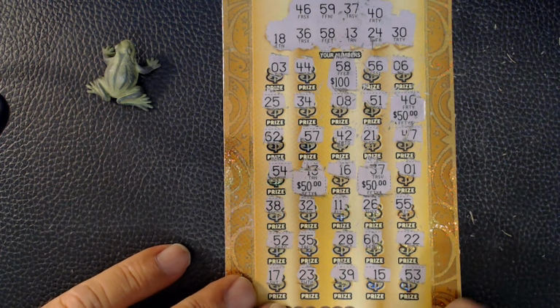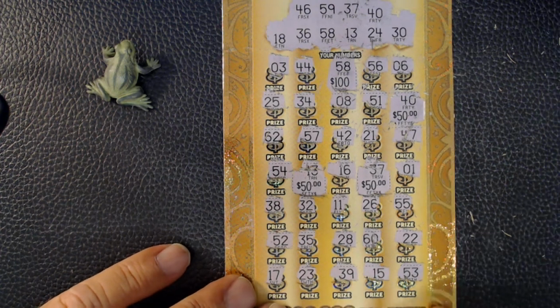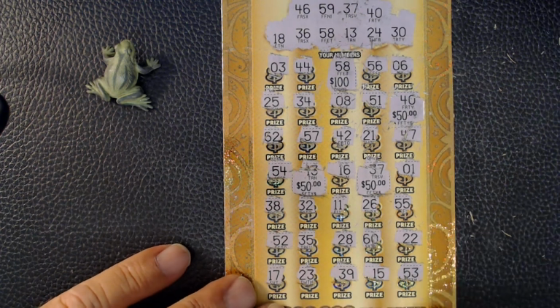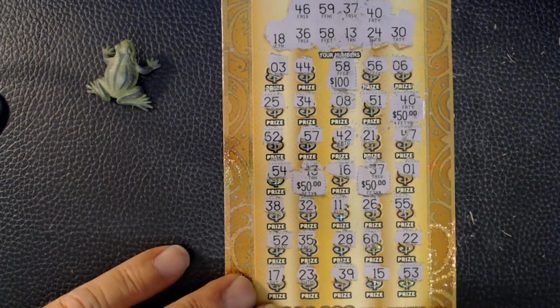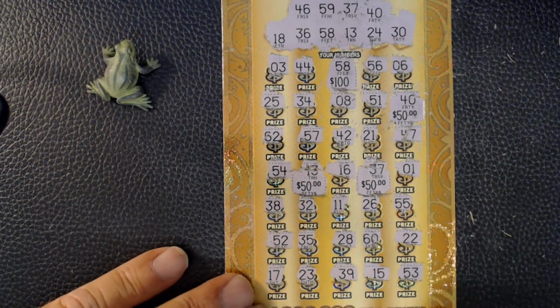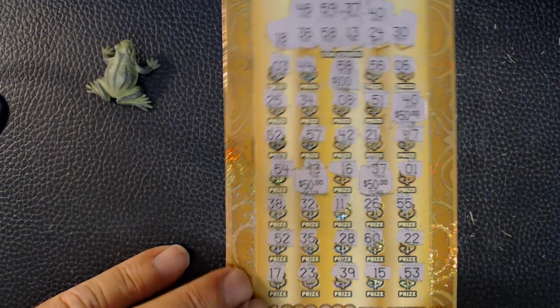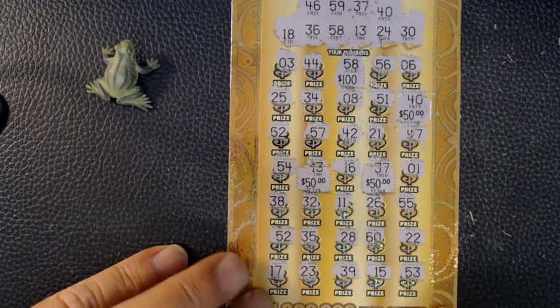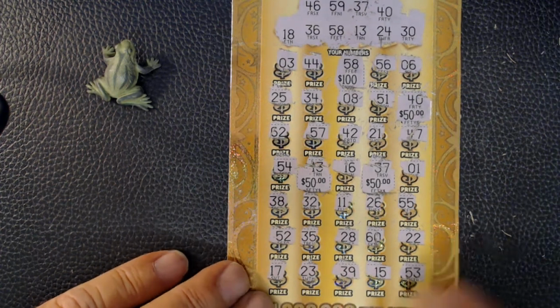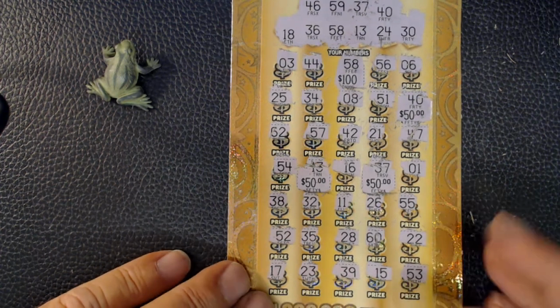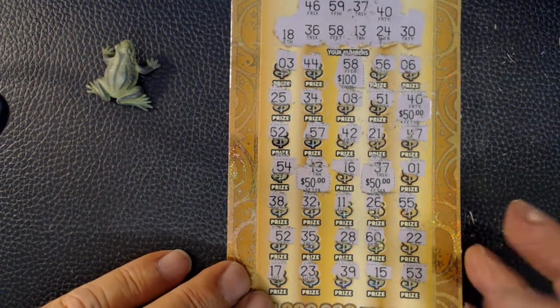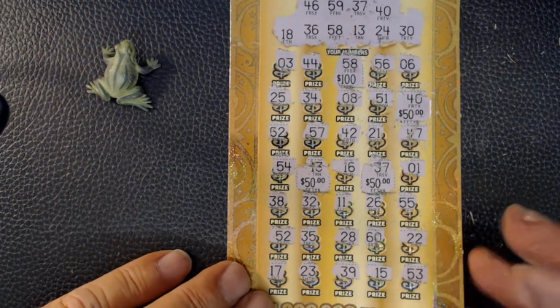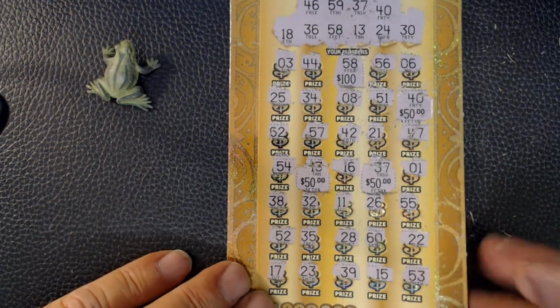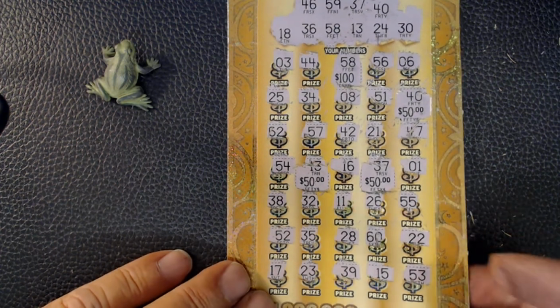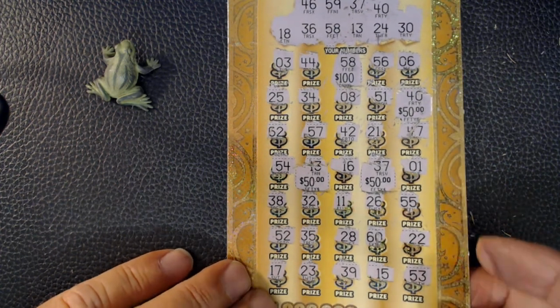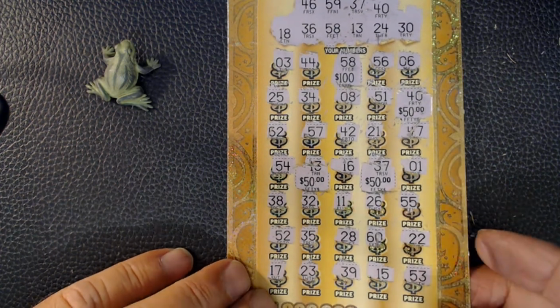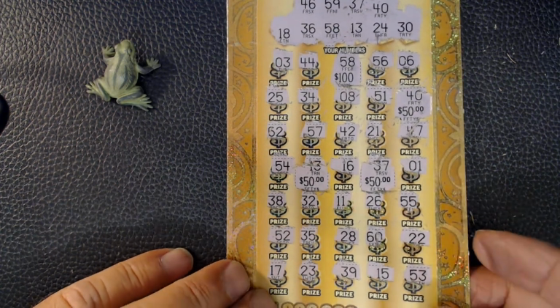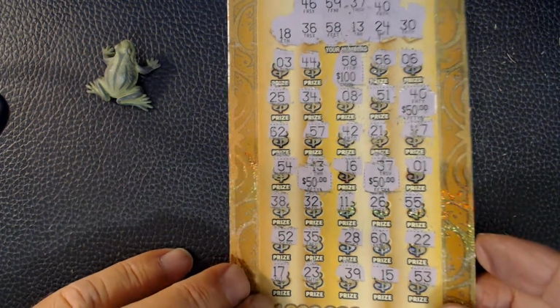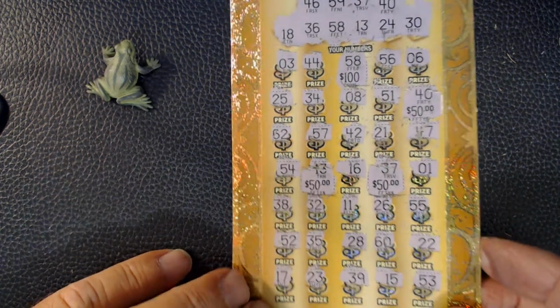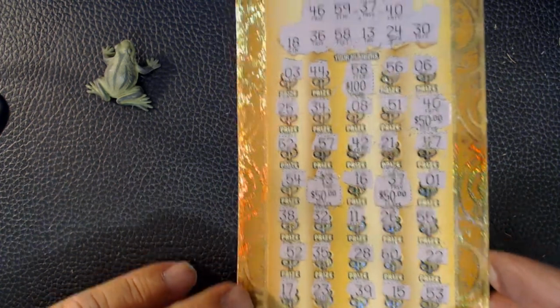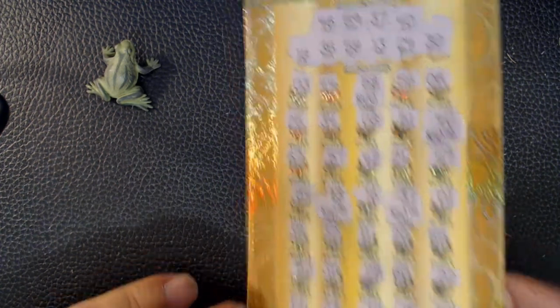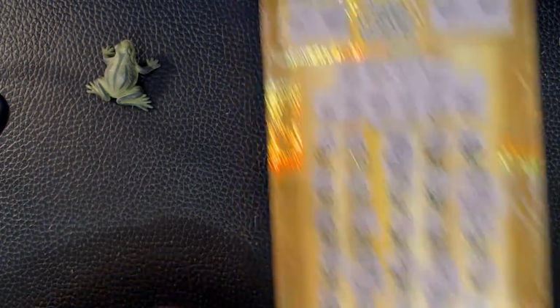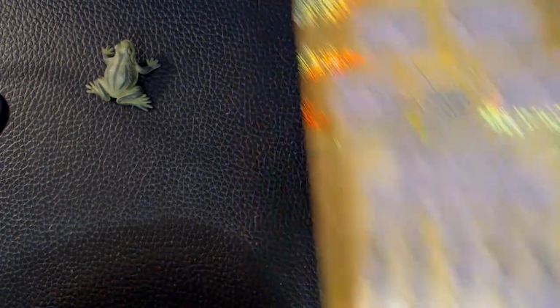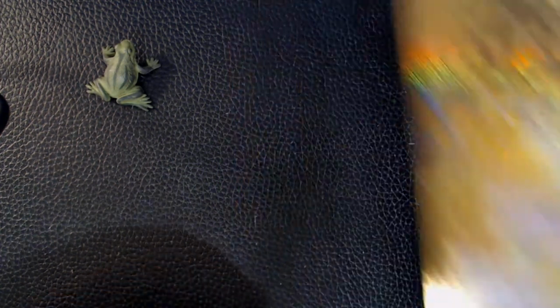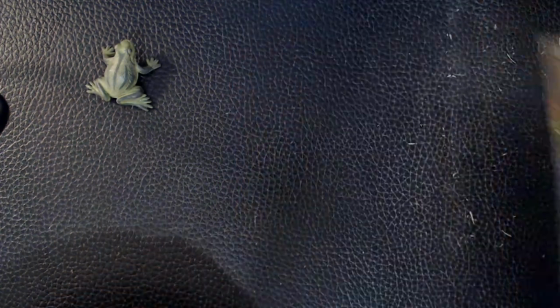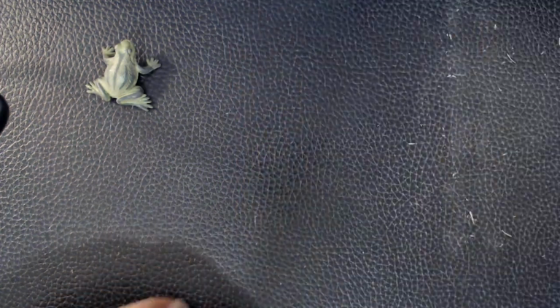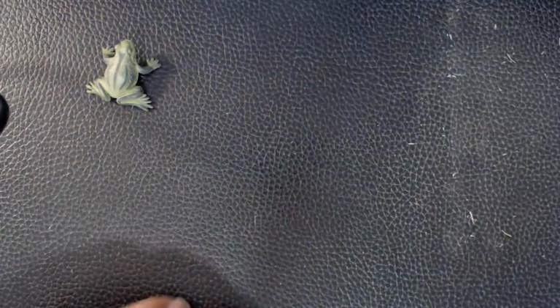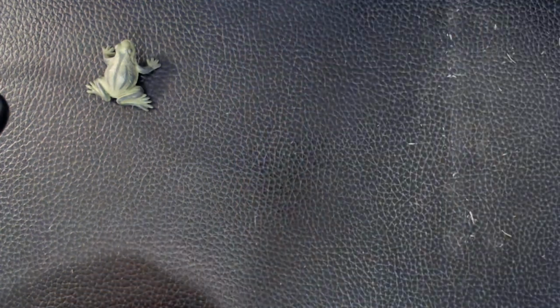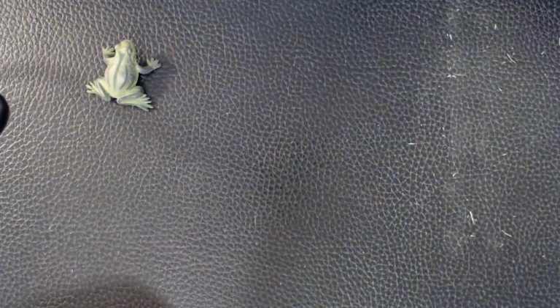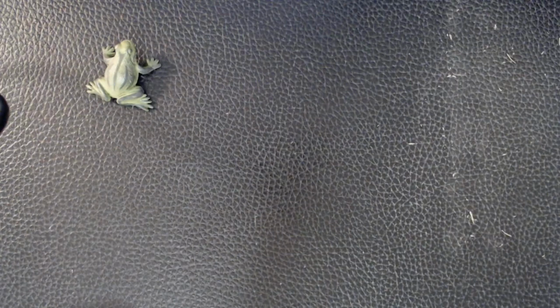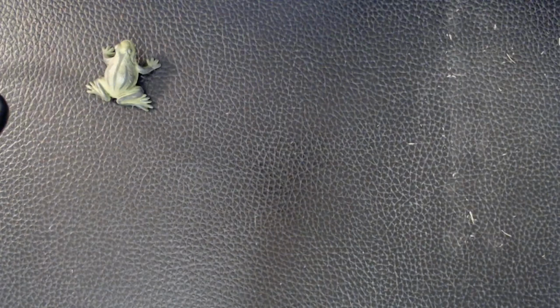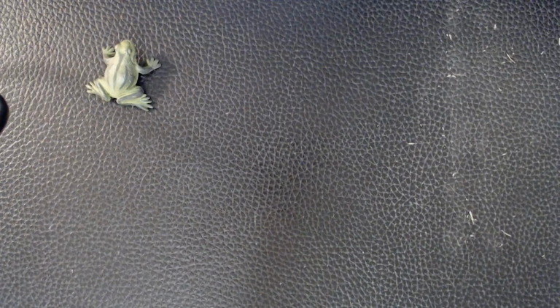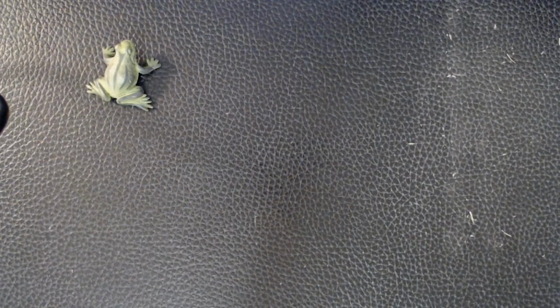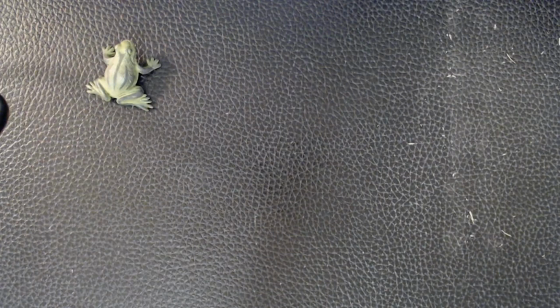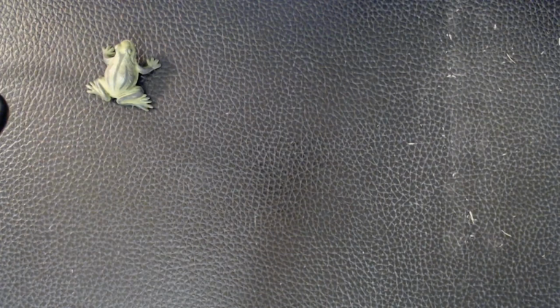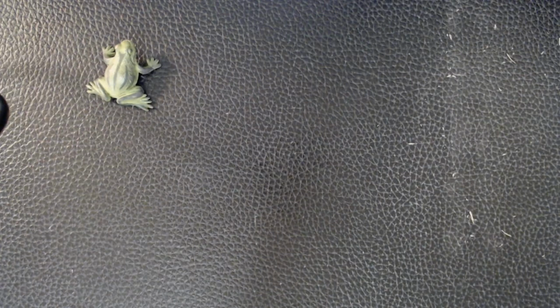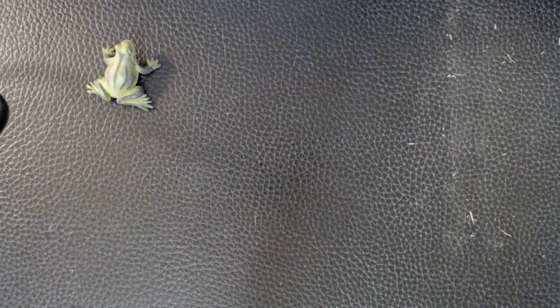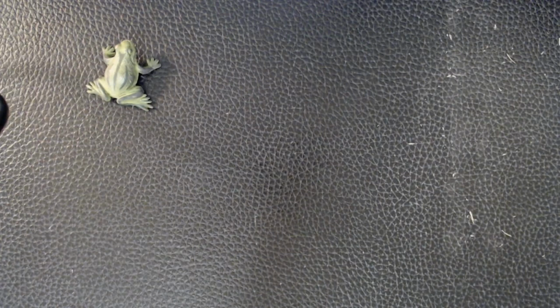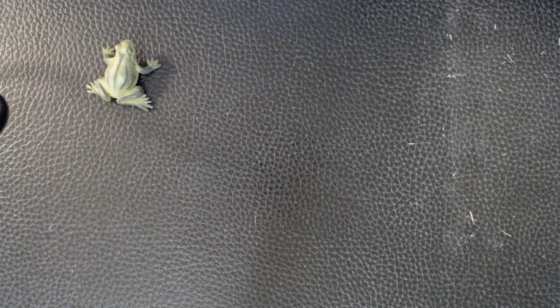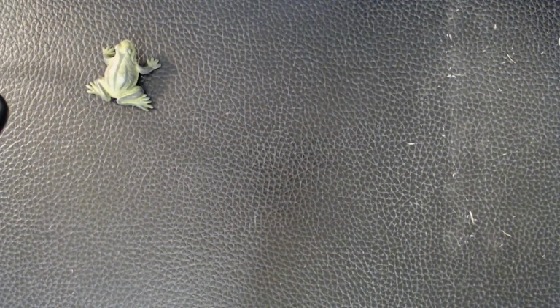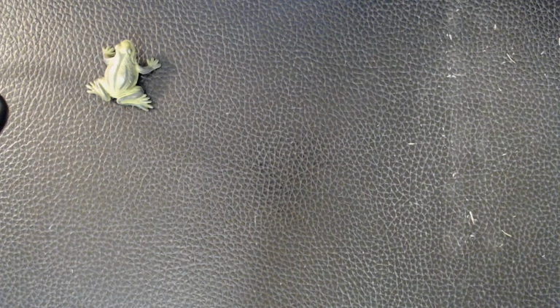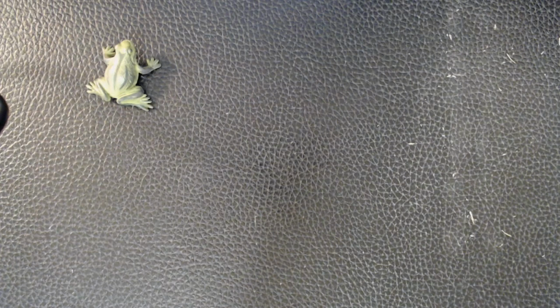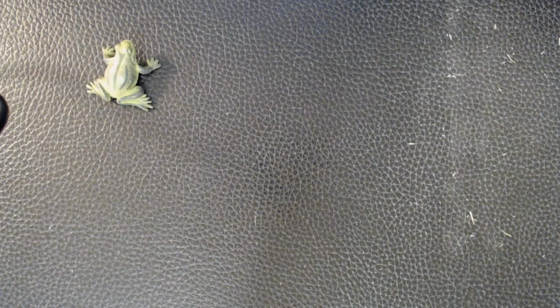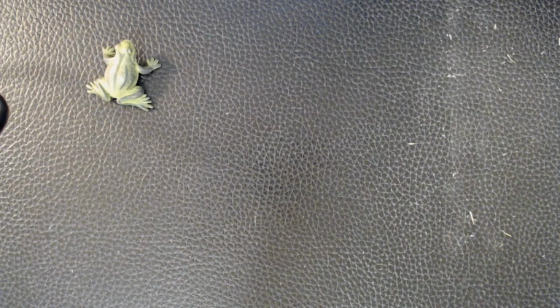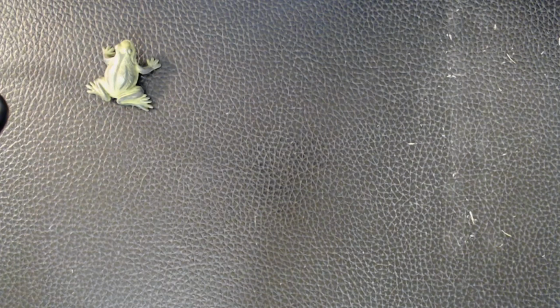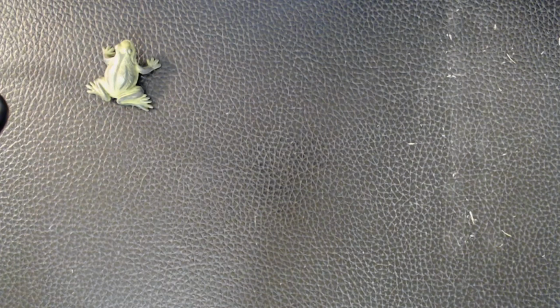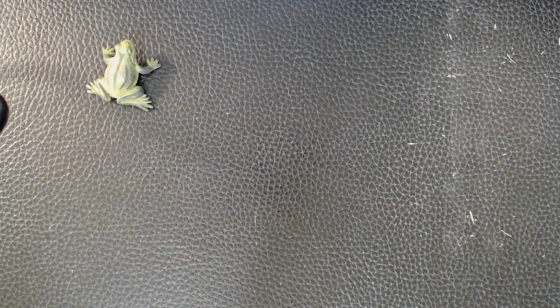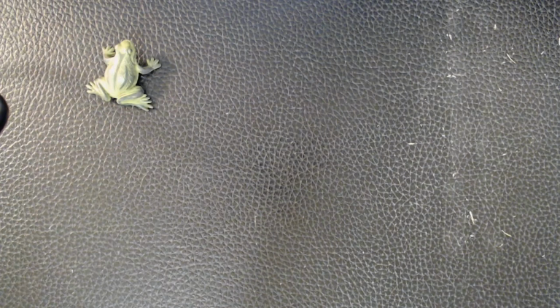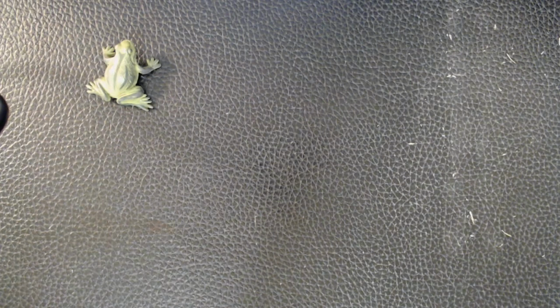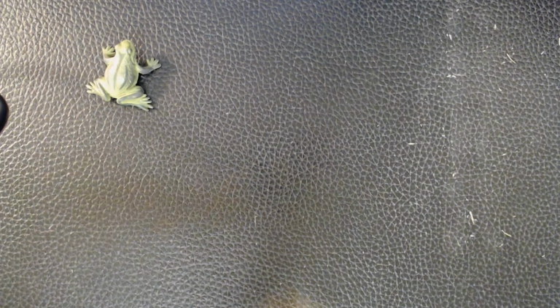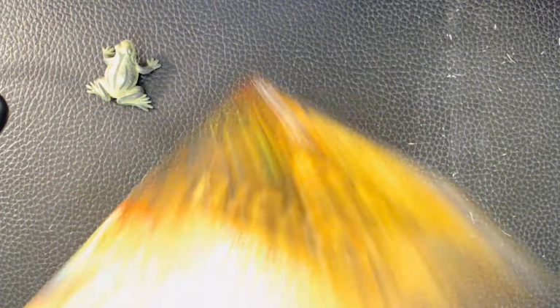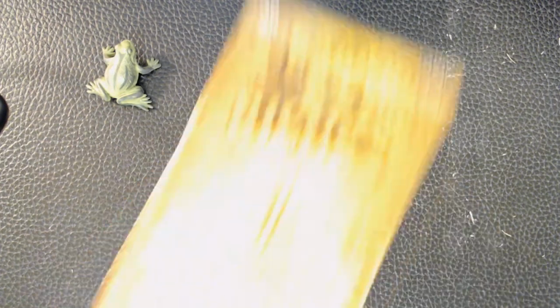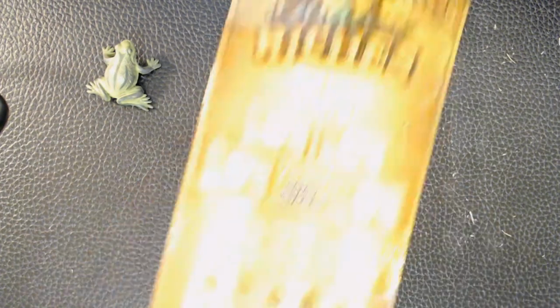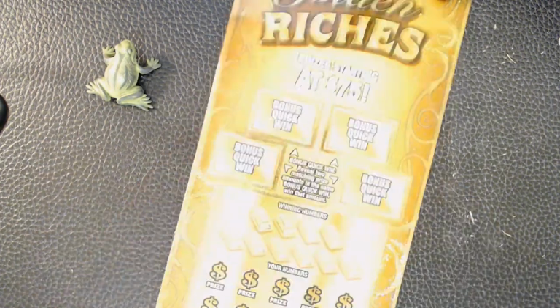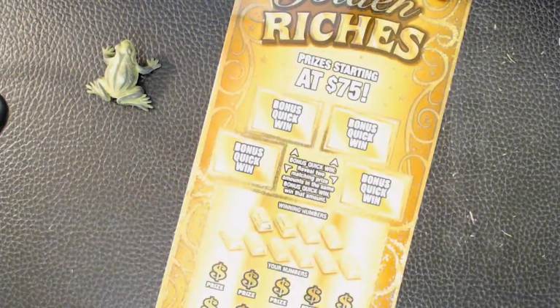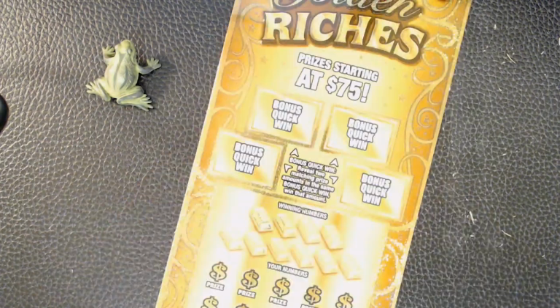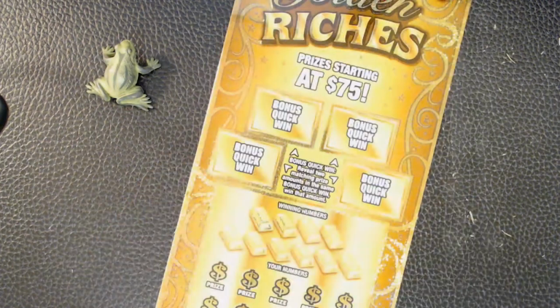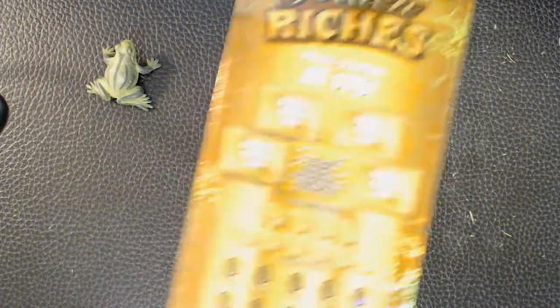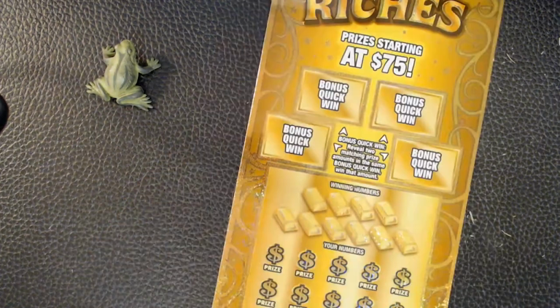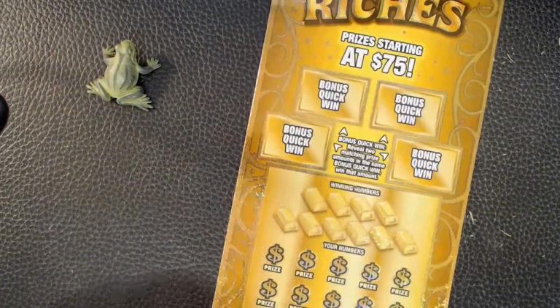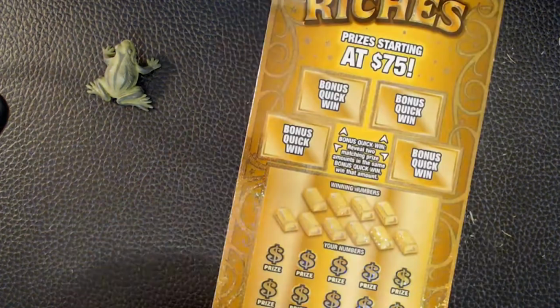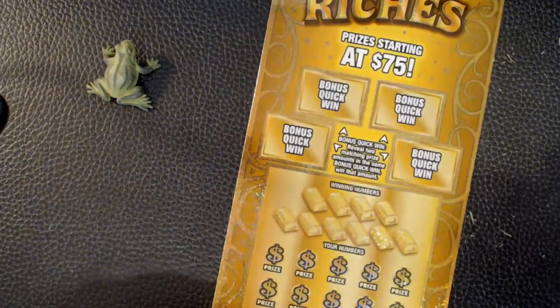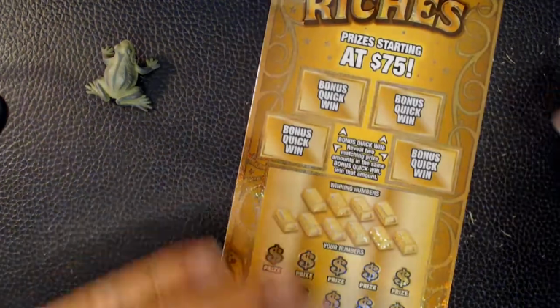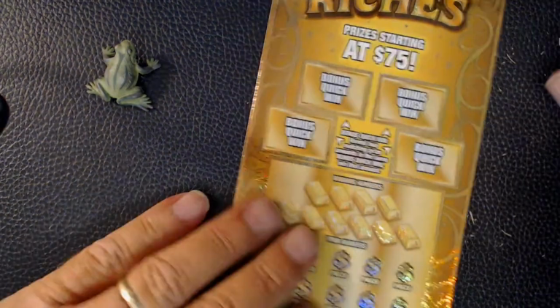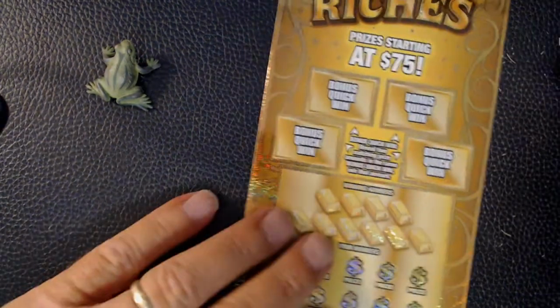There we go — that's a $250 winner! Cool. Alright, we'll go on to ticket number nine.